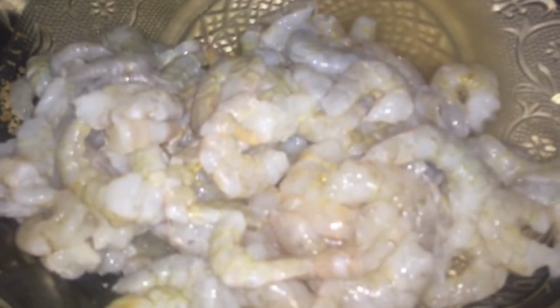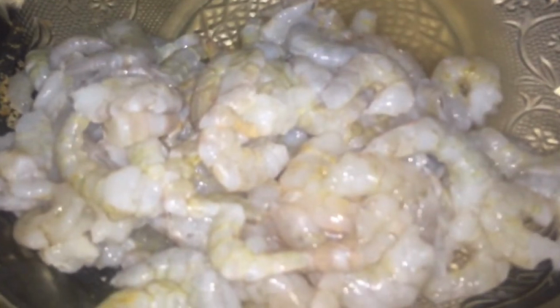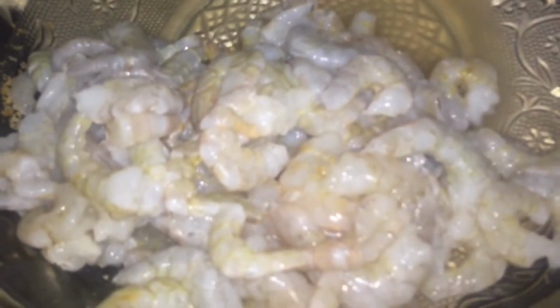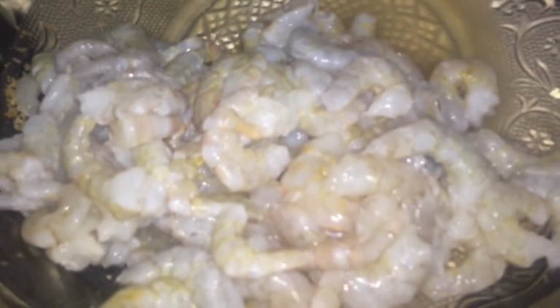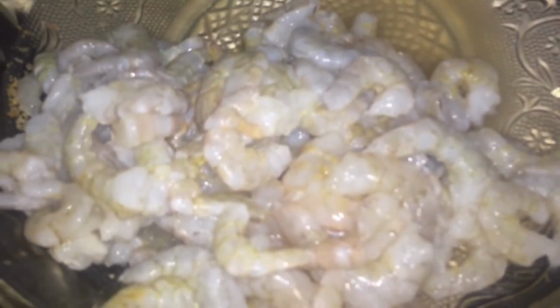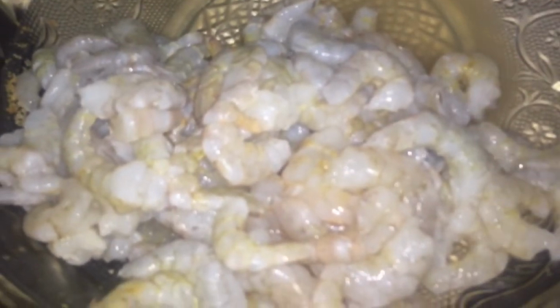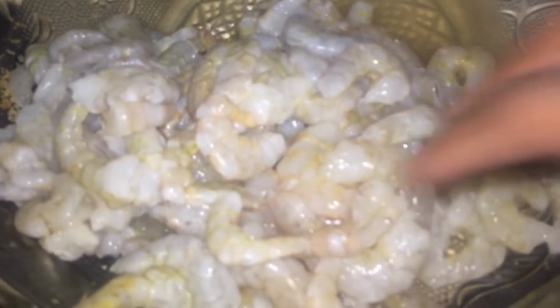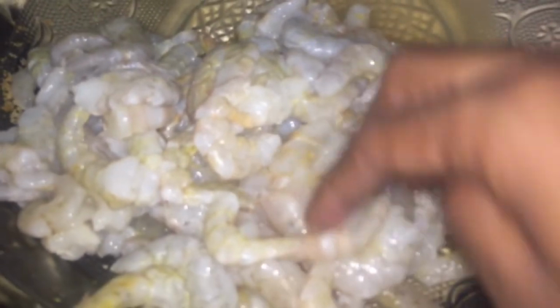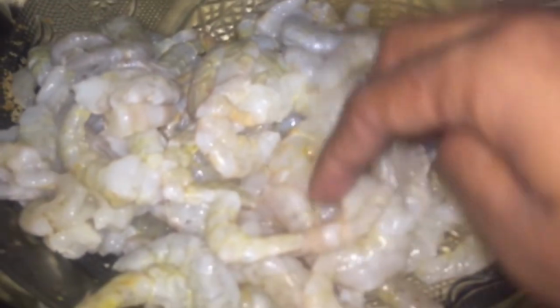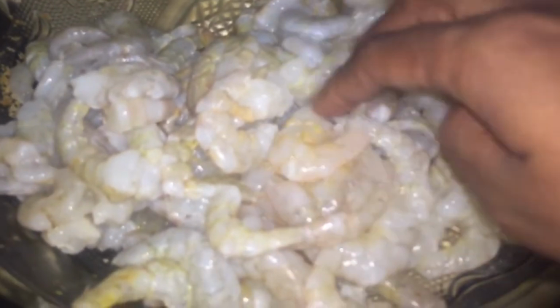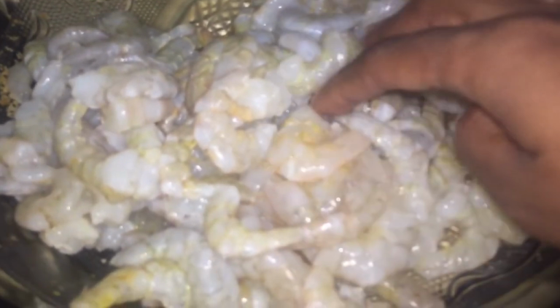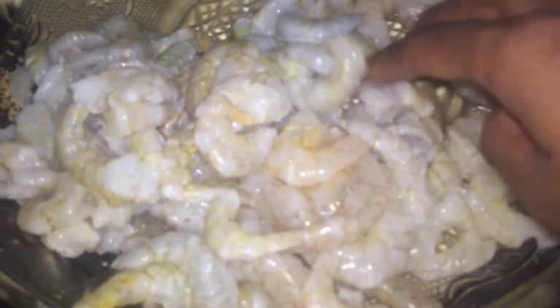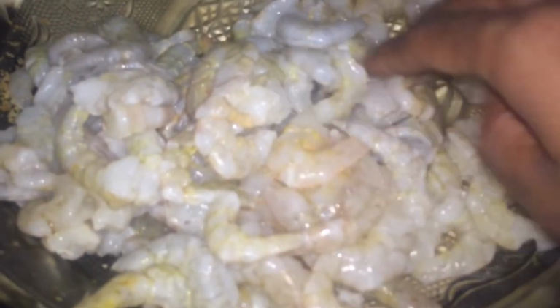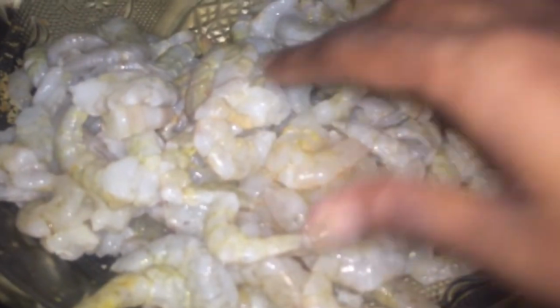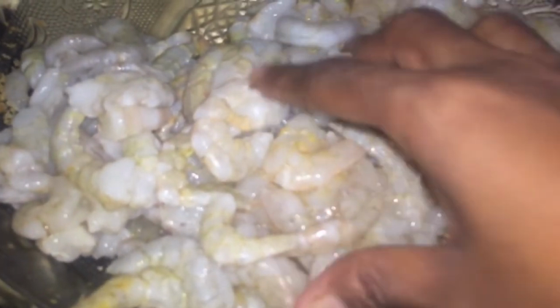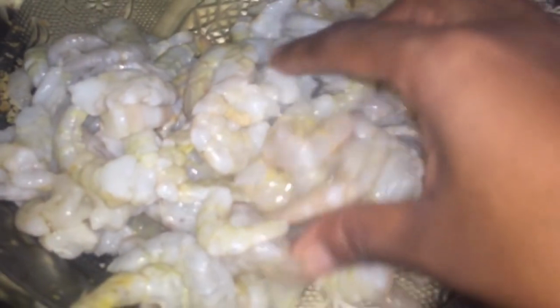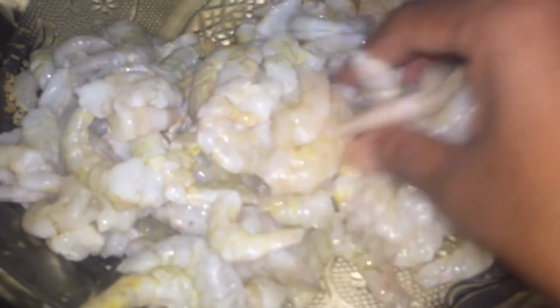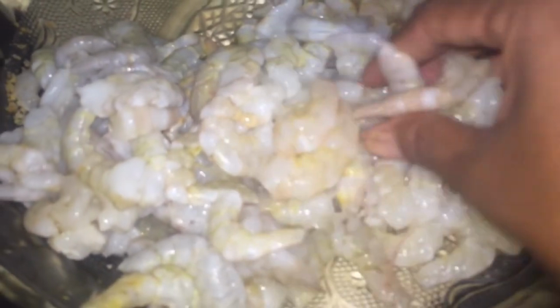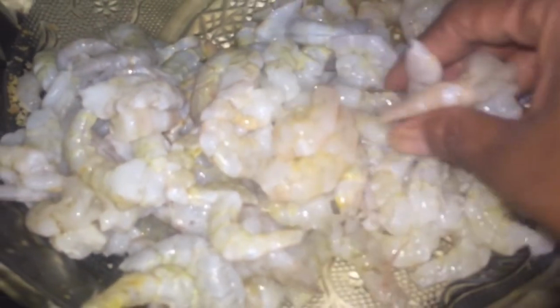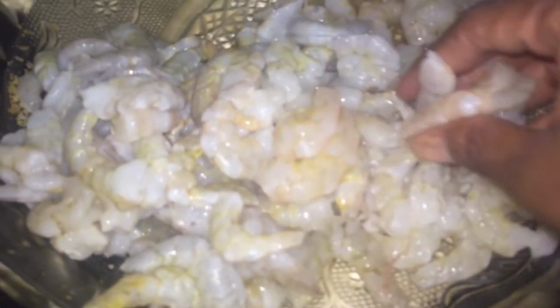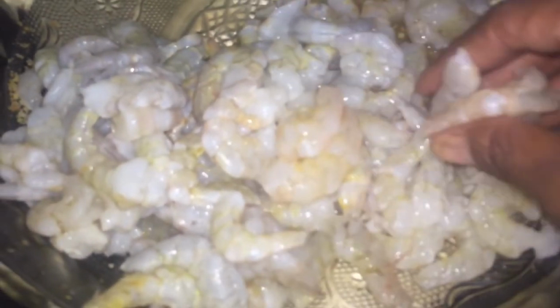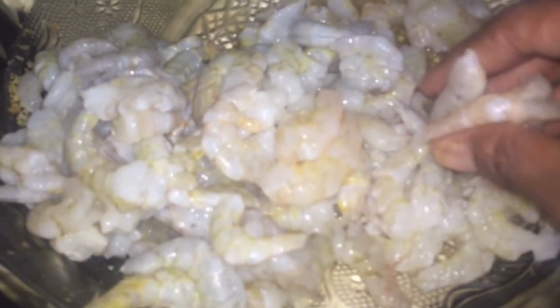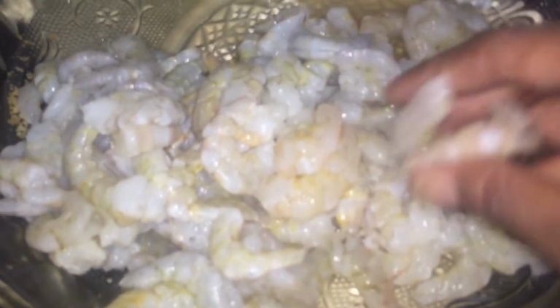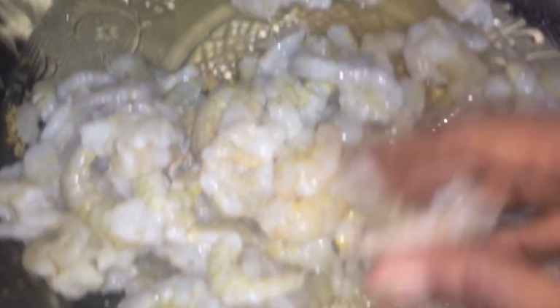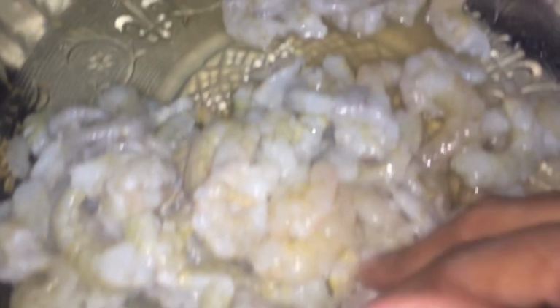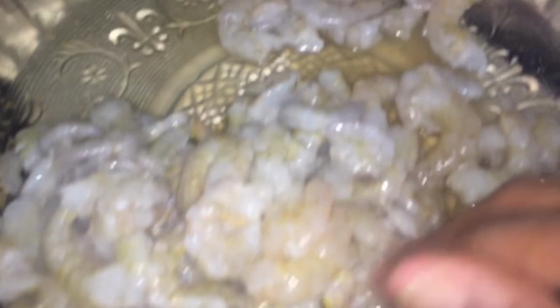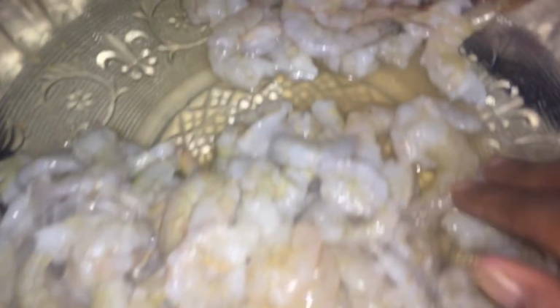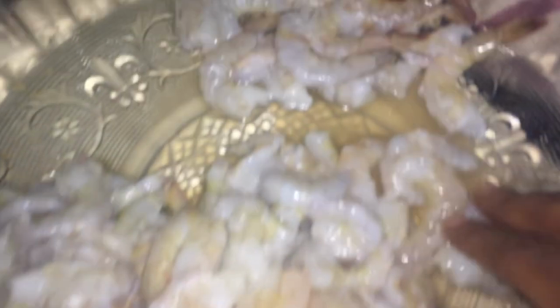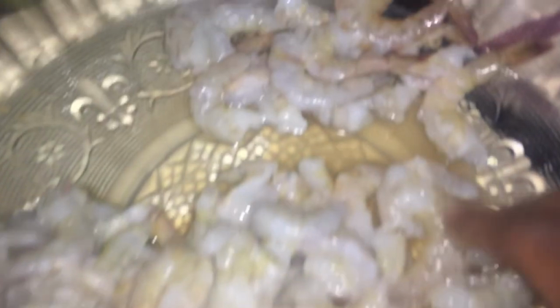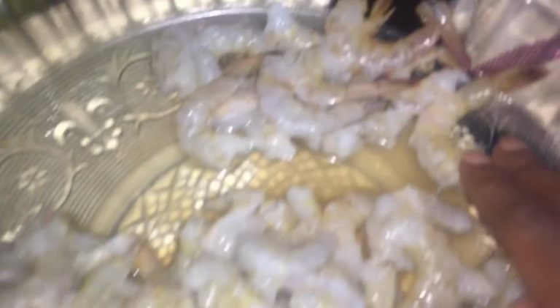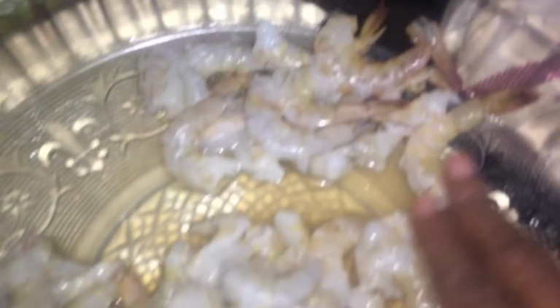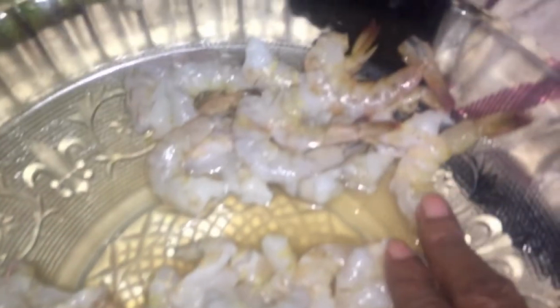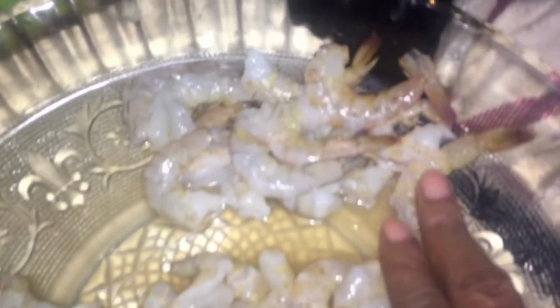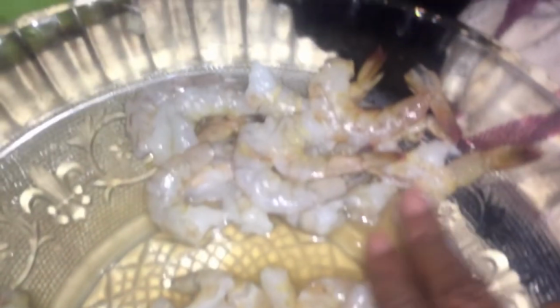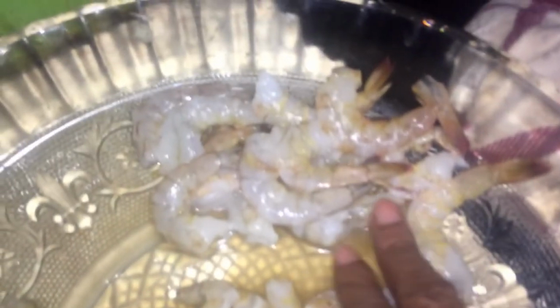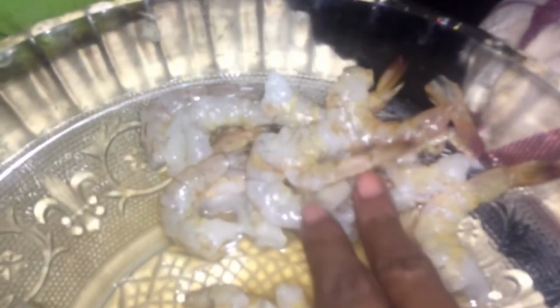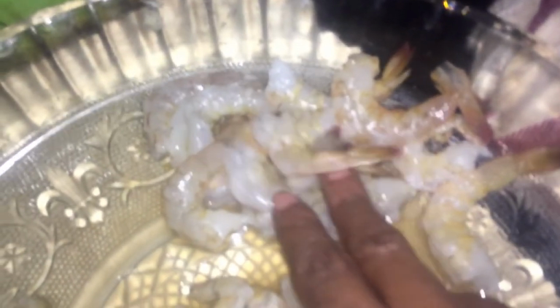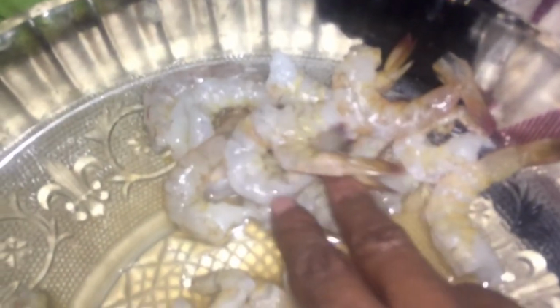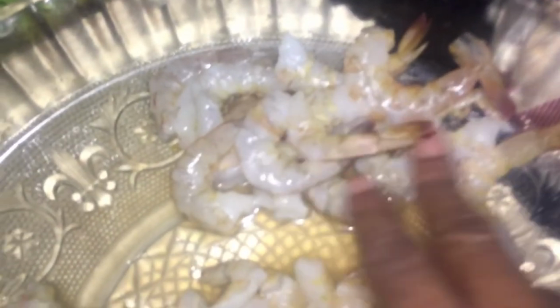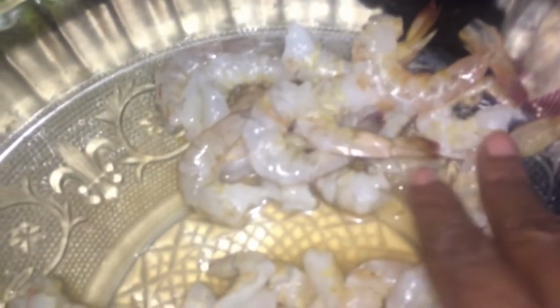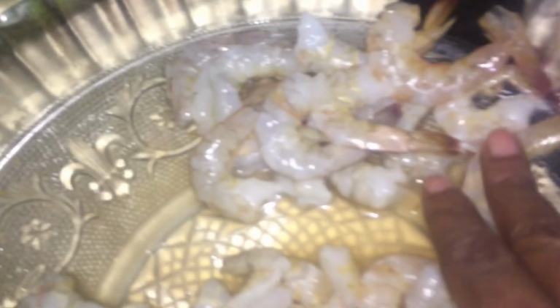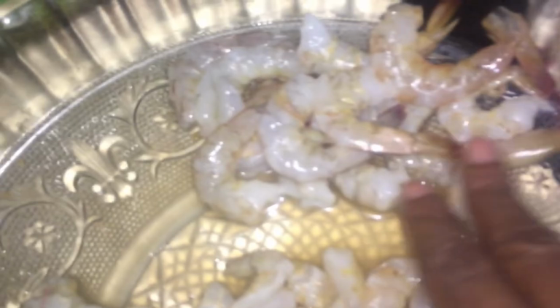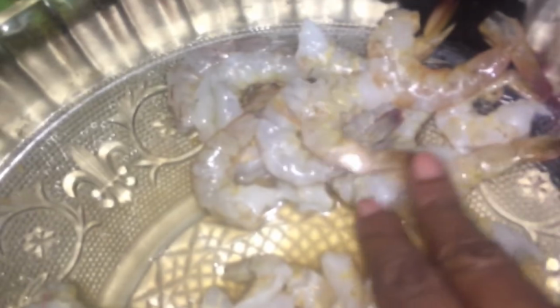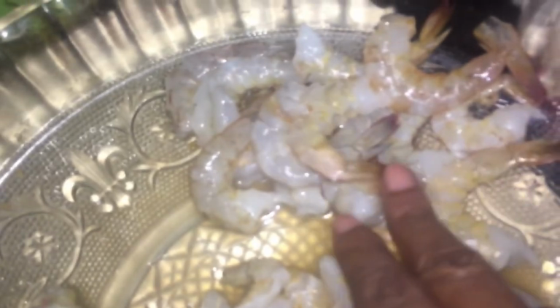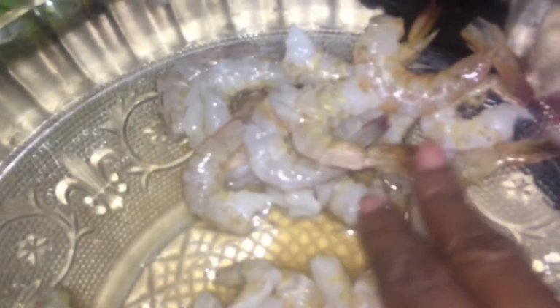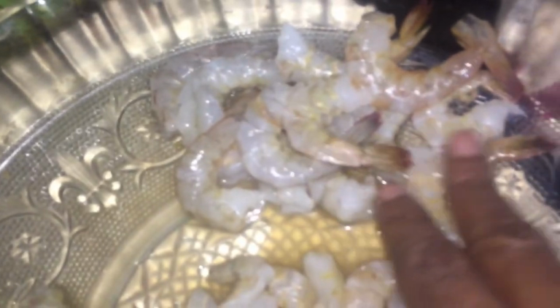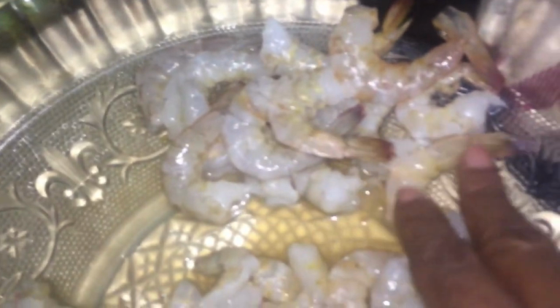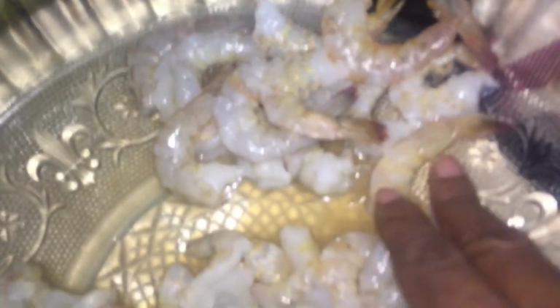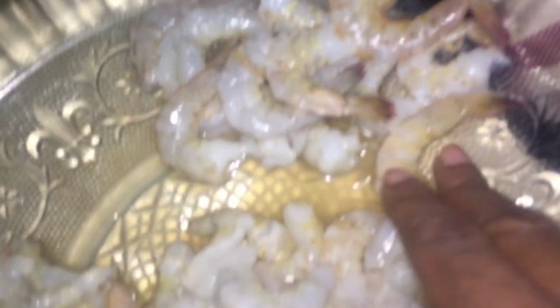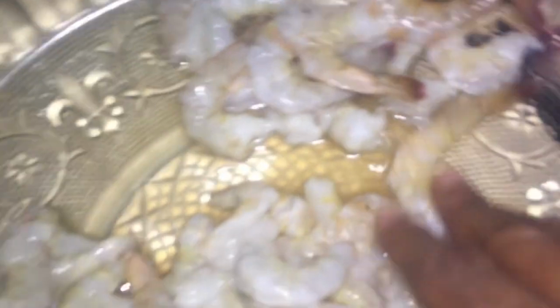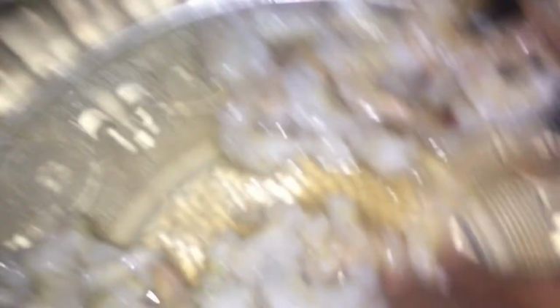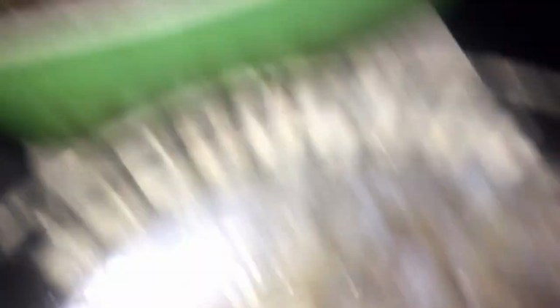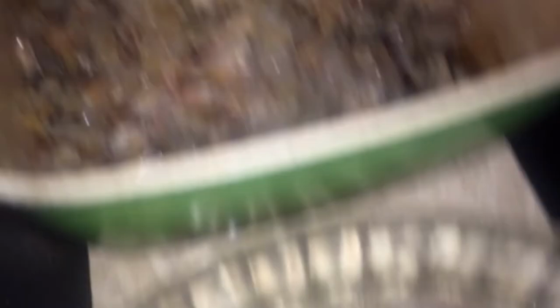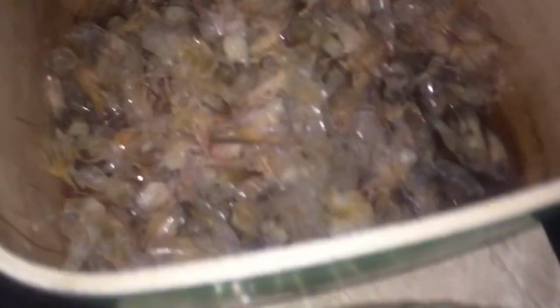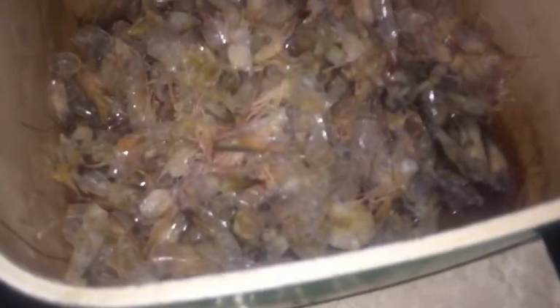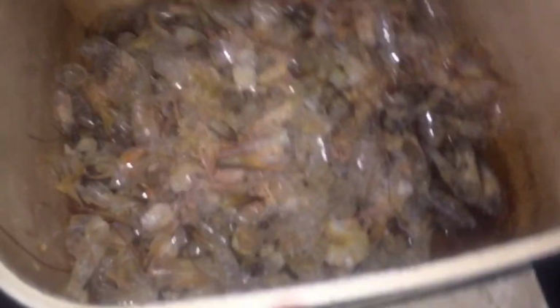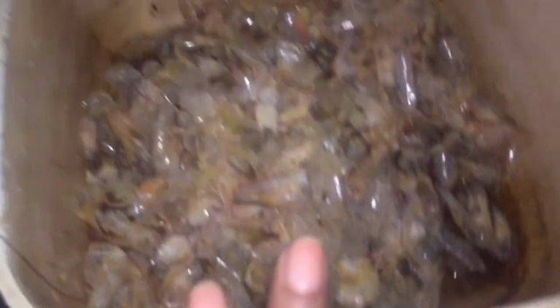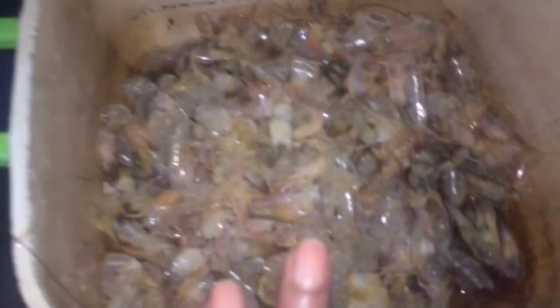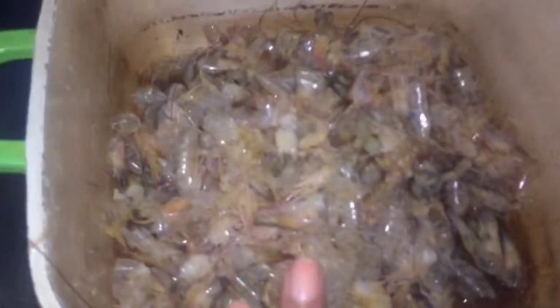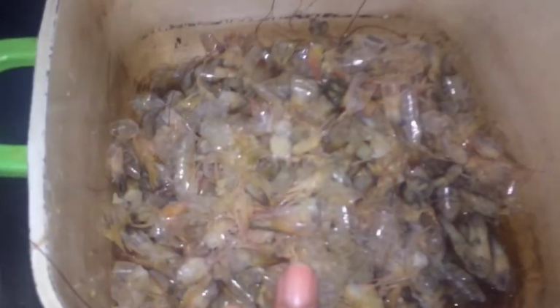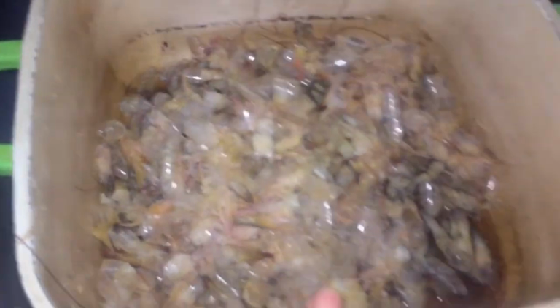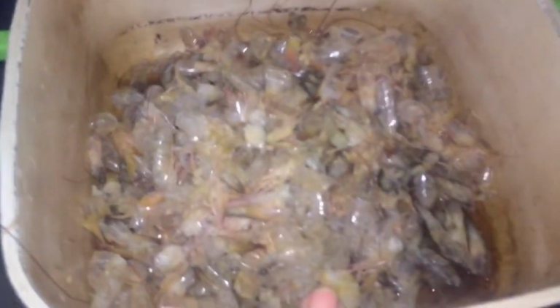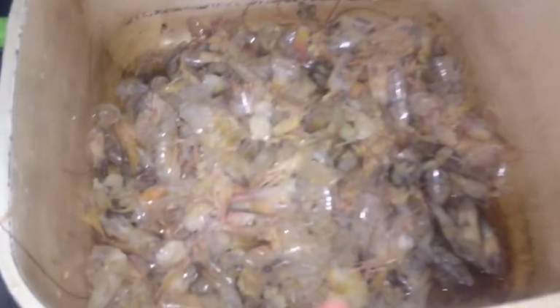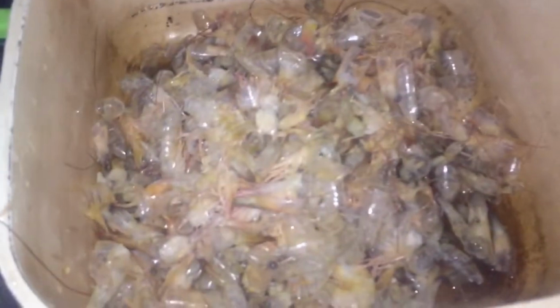The shrimp is finished being cleaned. As I mentioned, I did some with just the tail on.